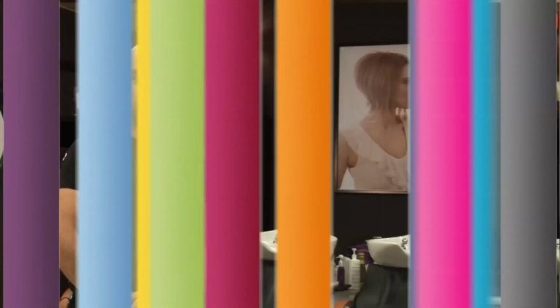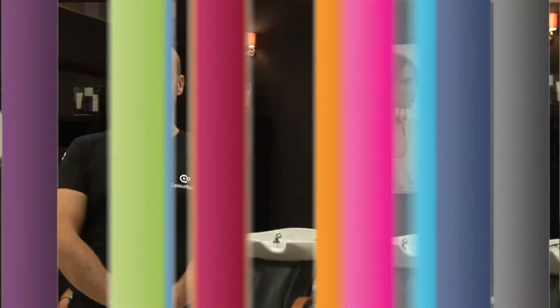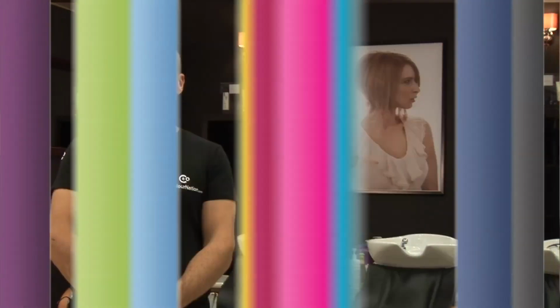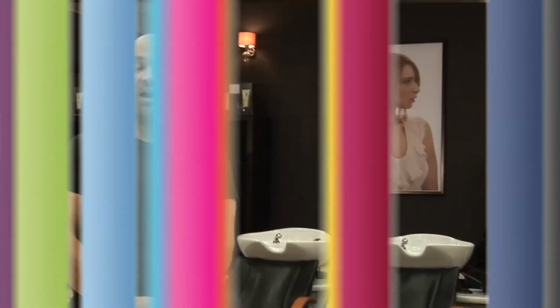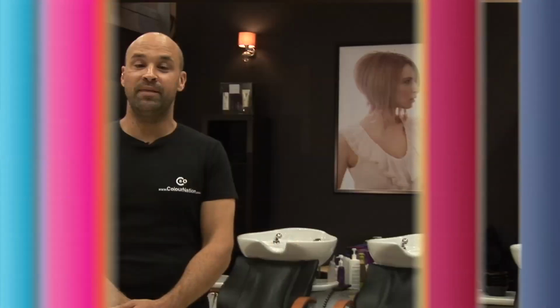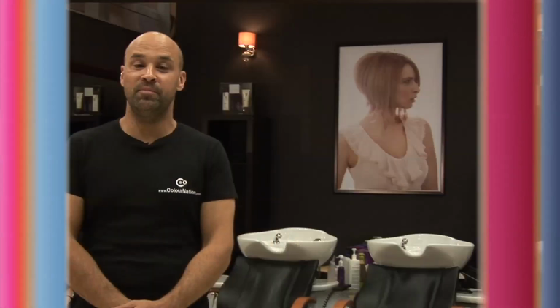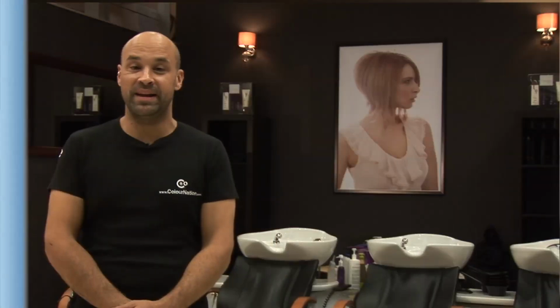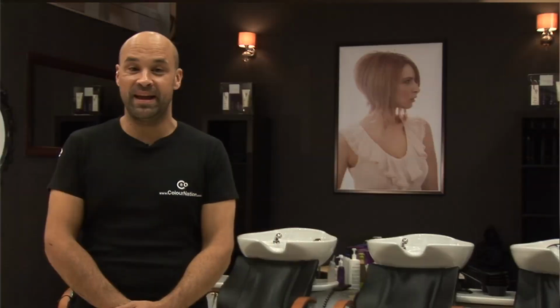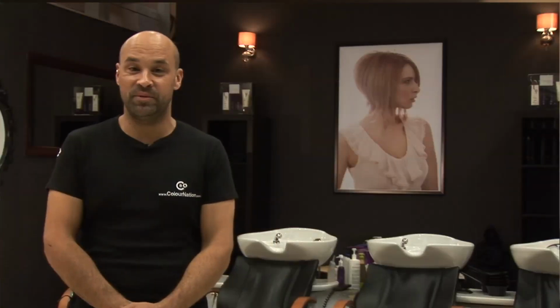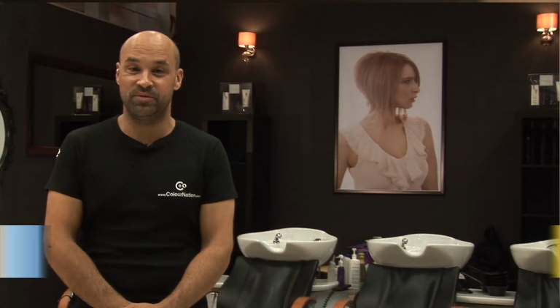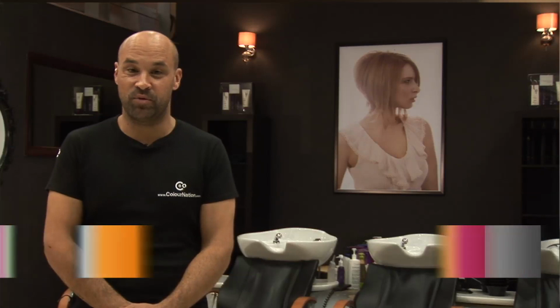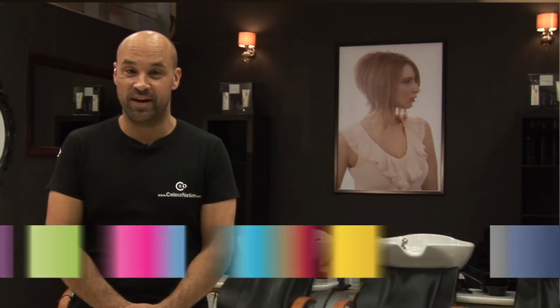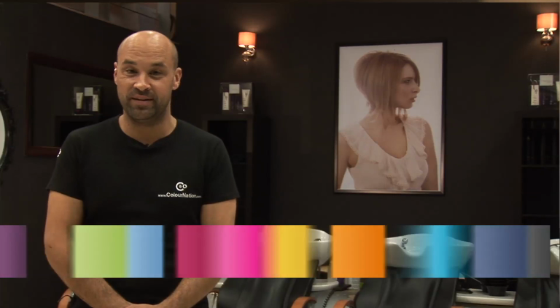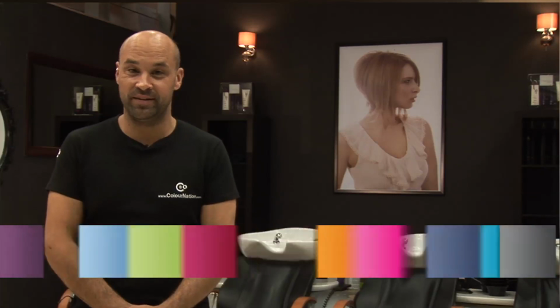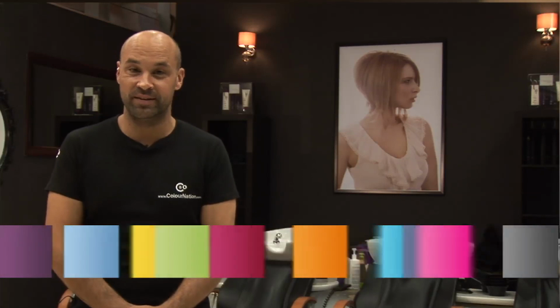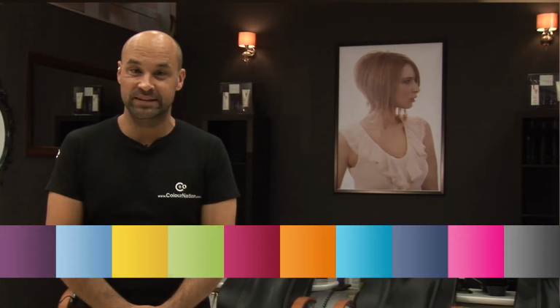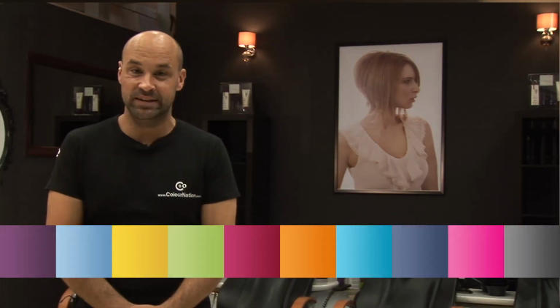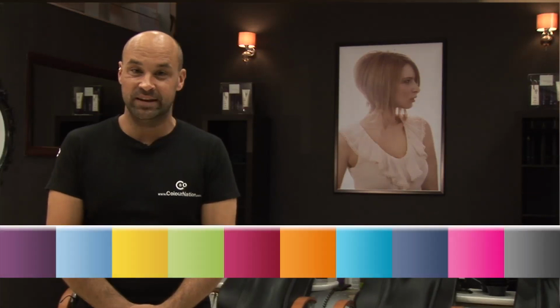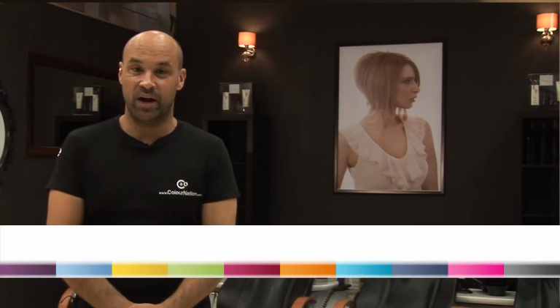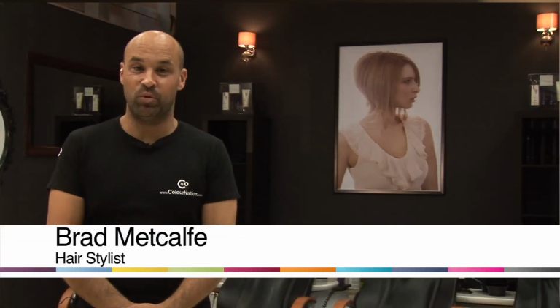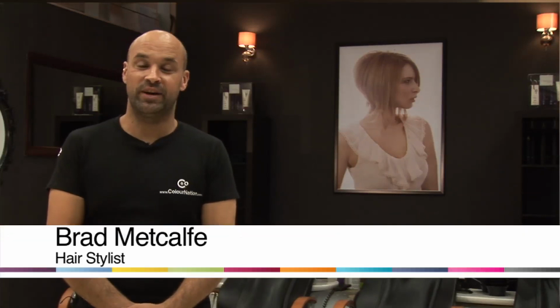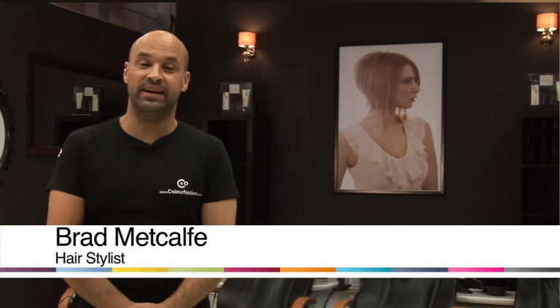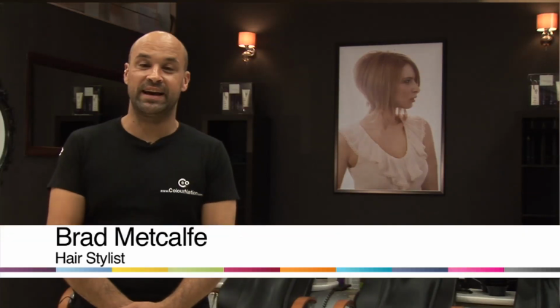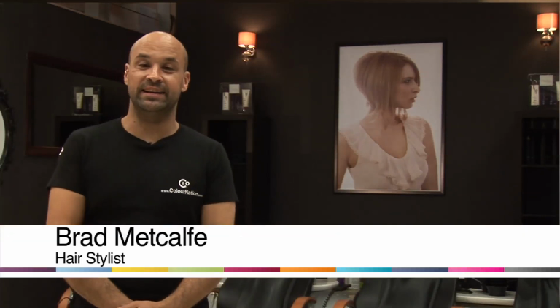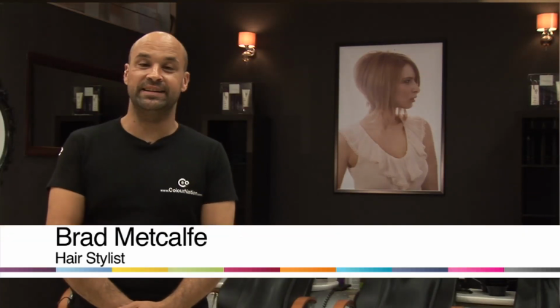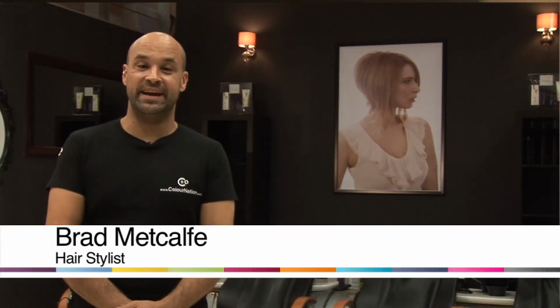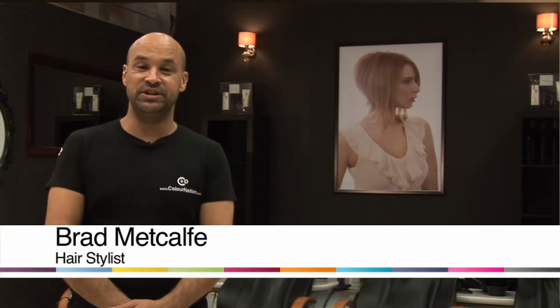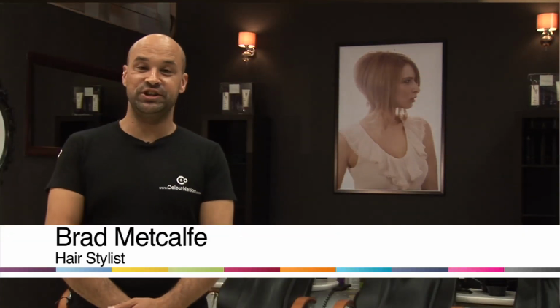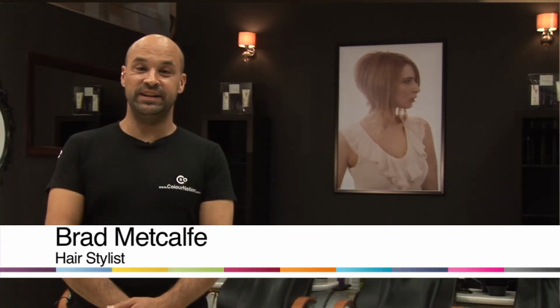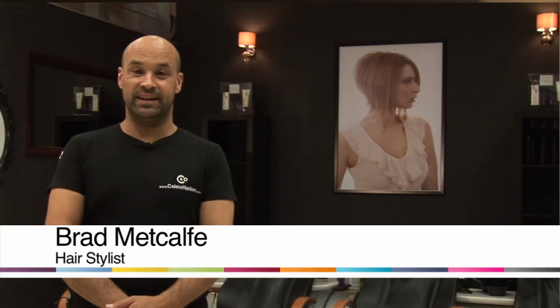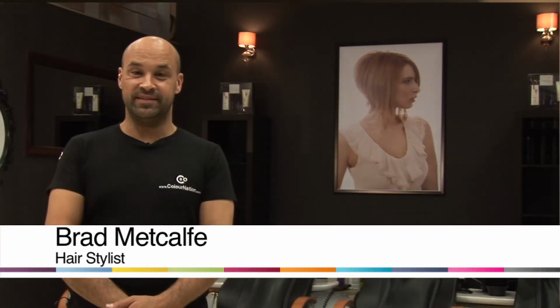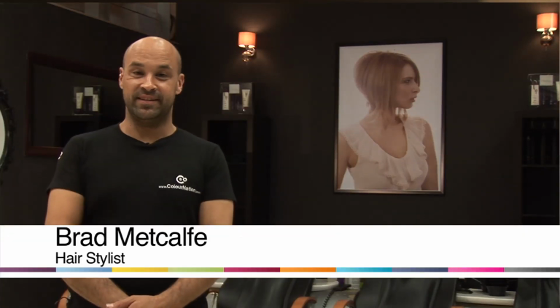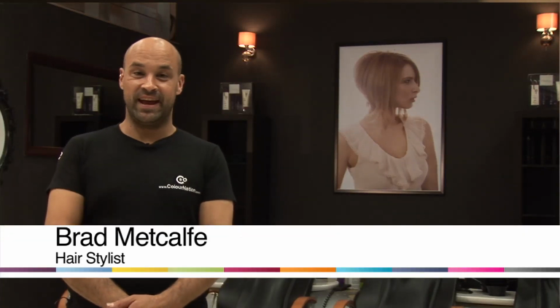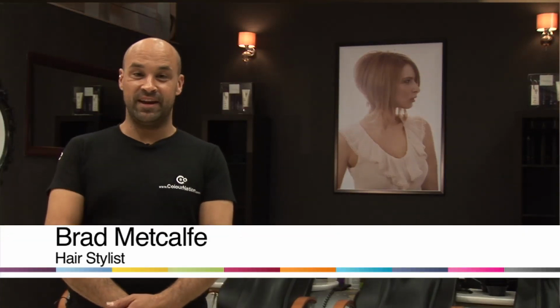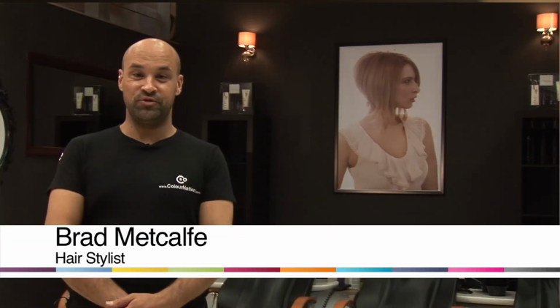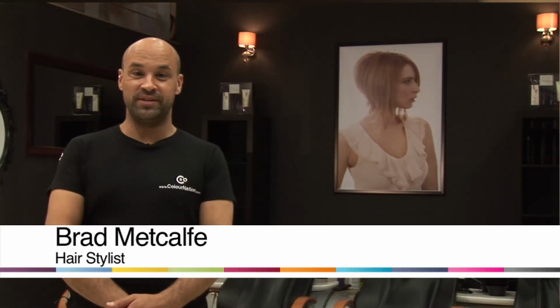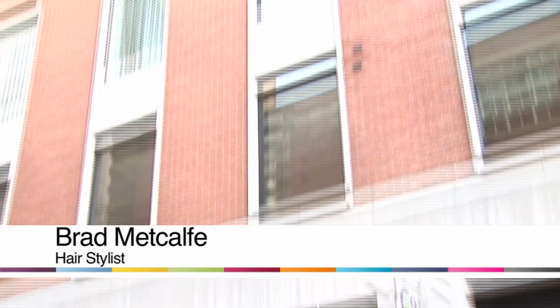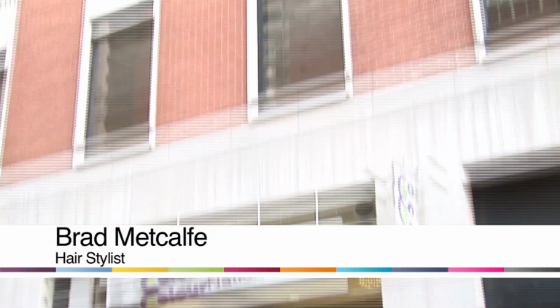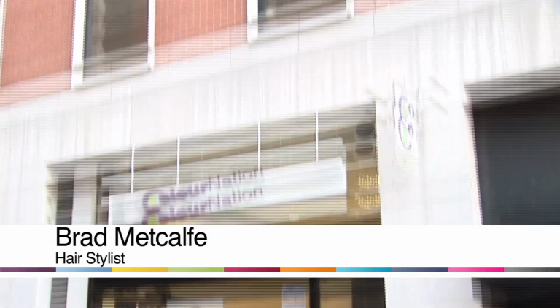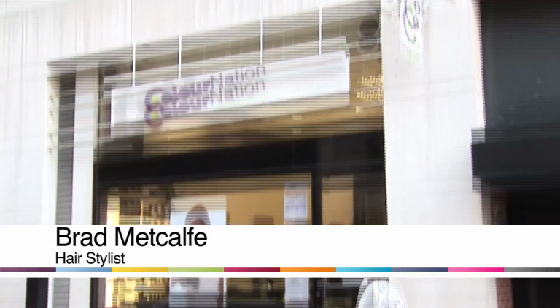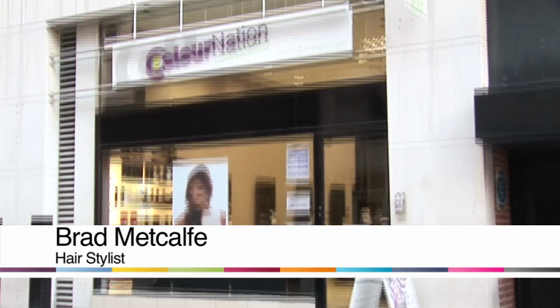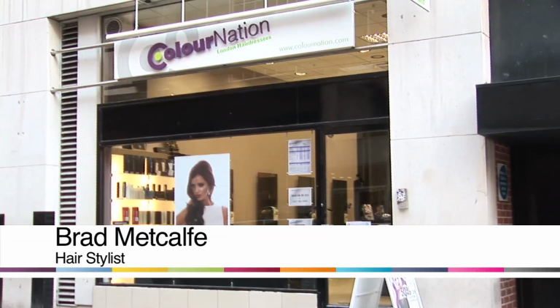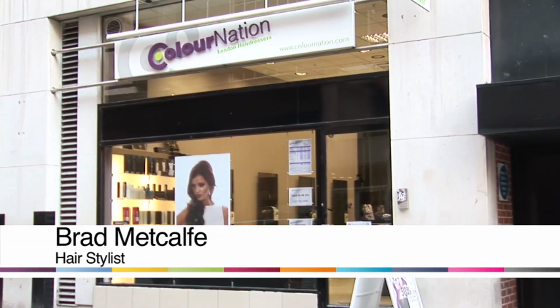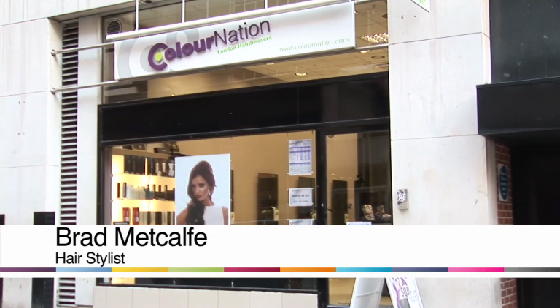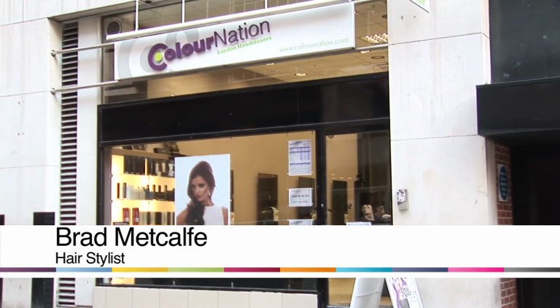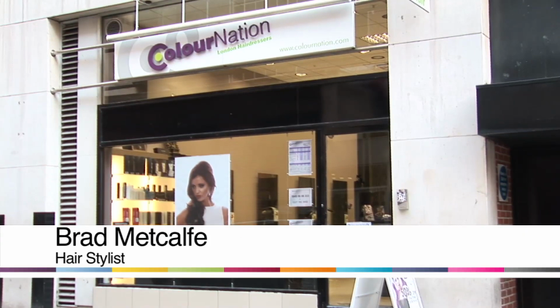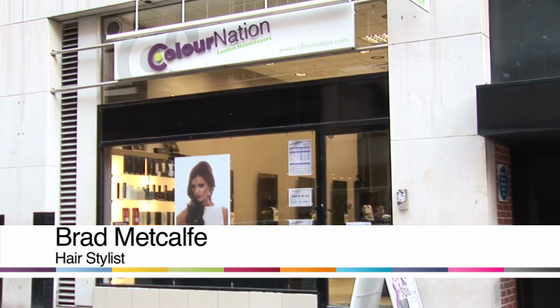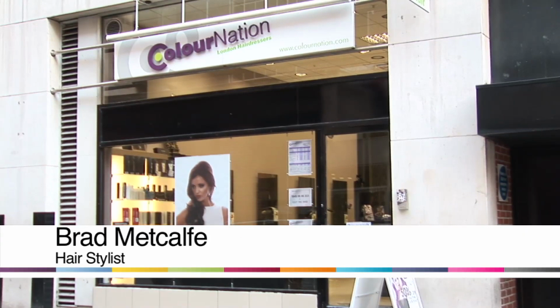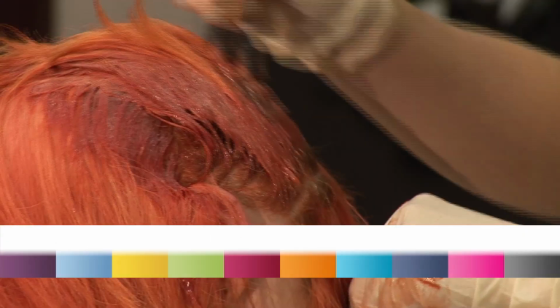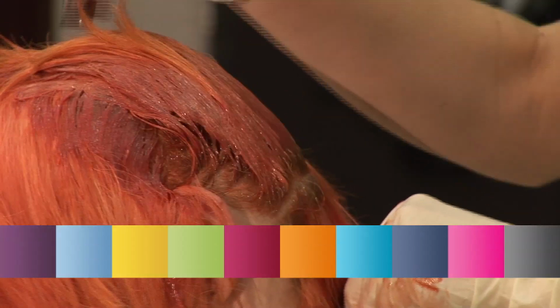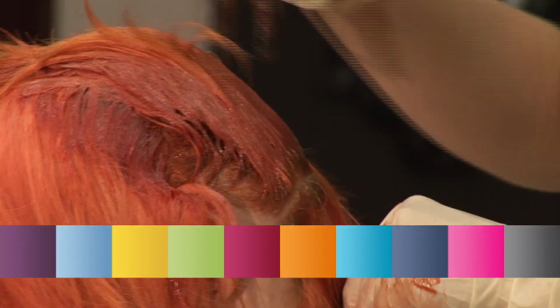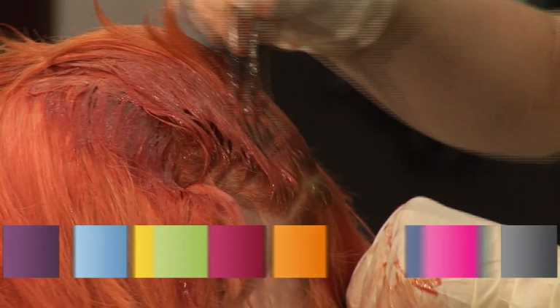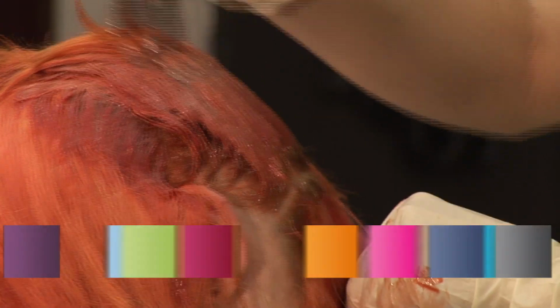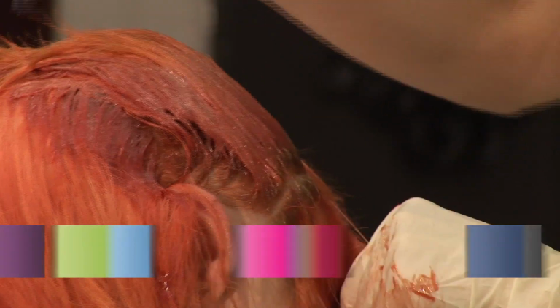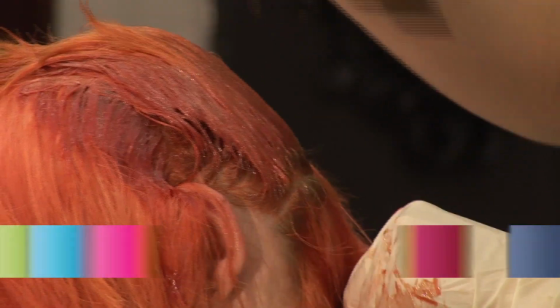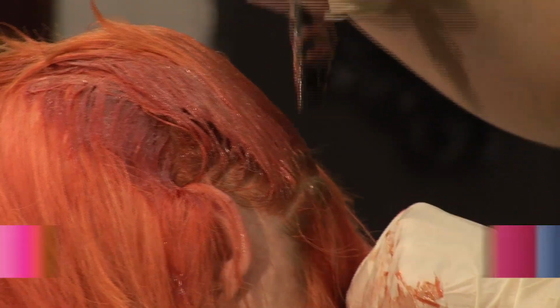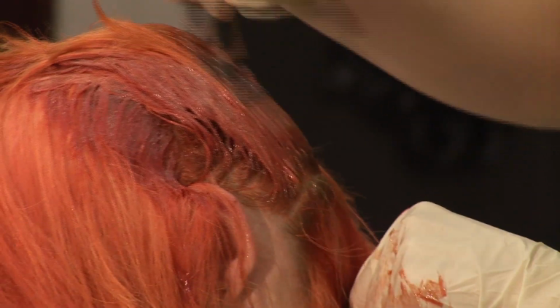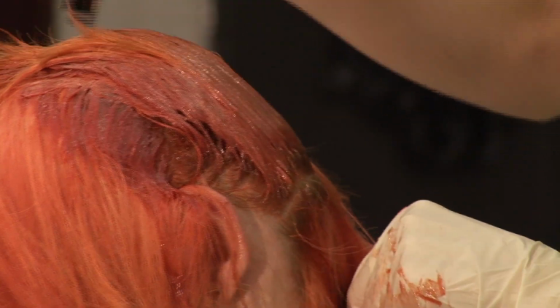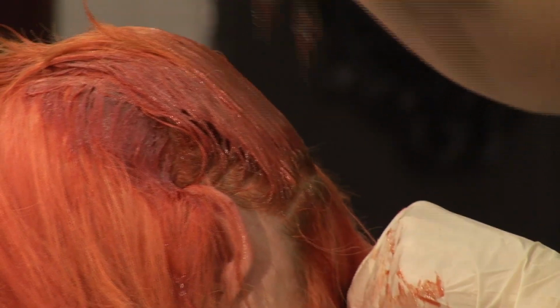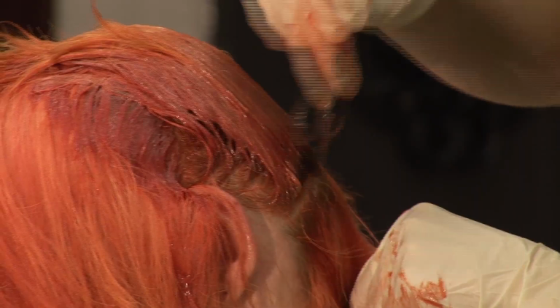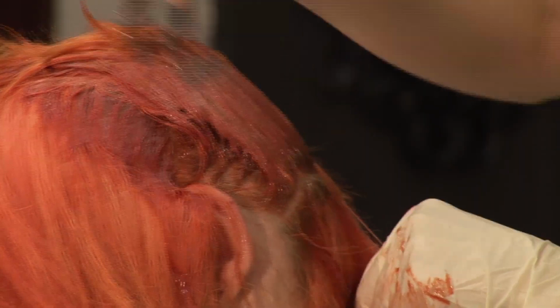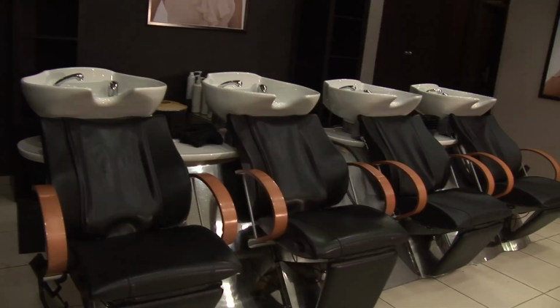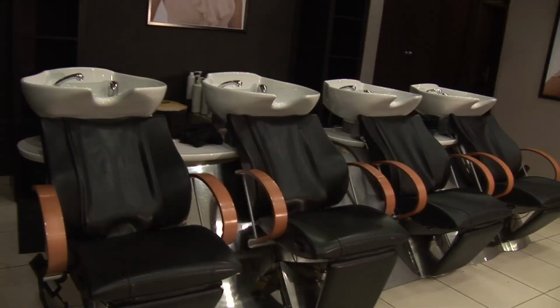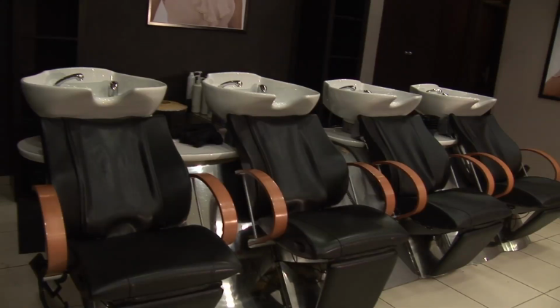Hi, my name is Brad. I work at Colour Nation London Hairdressers and today I'm going to show you how to colour hair.